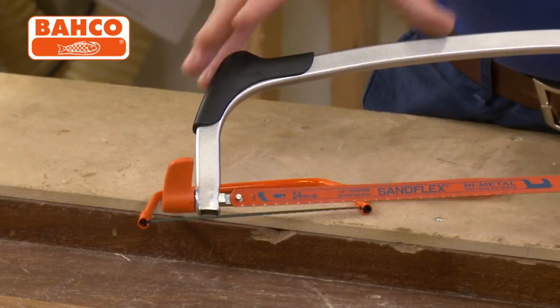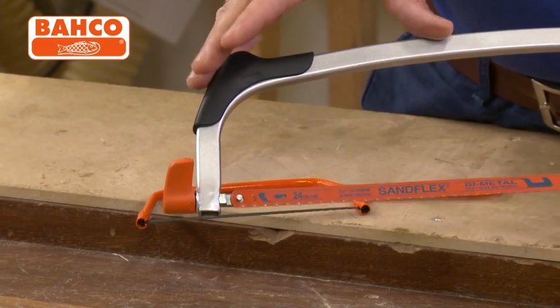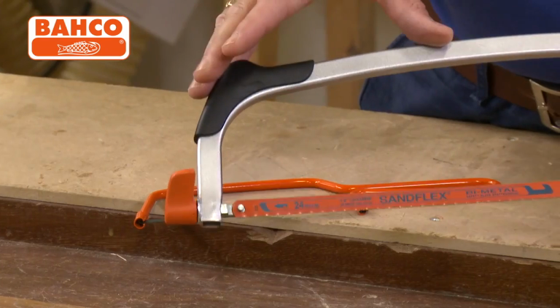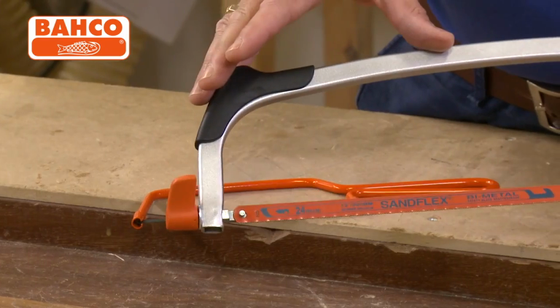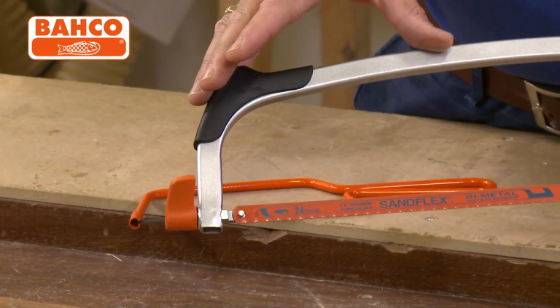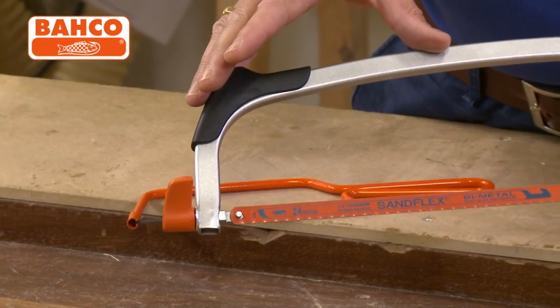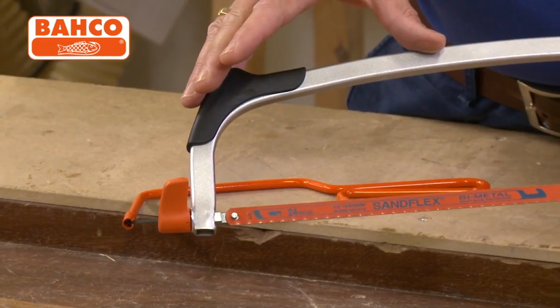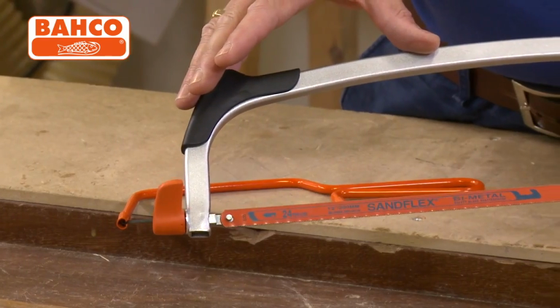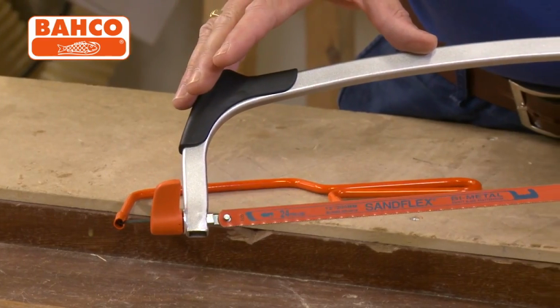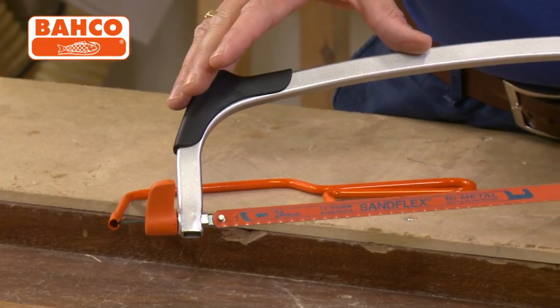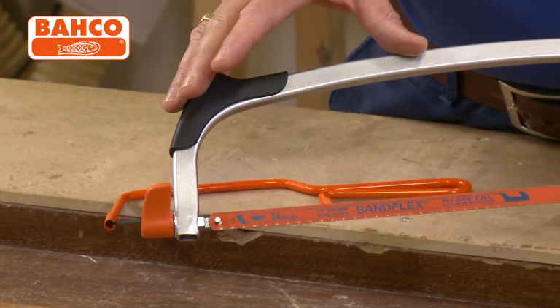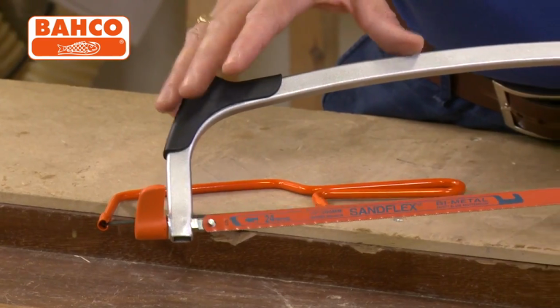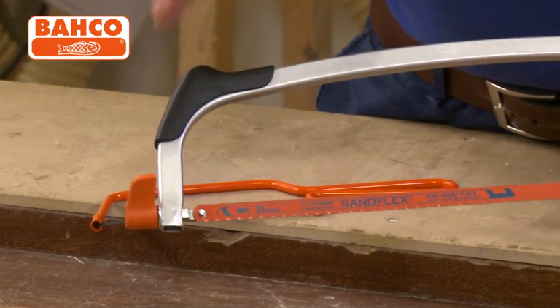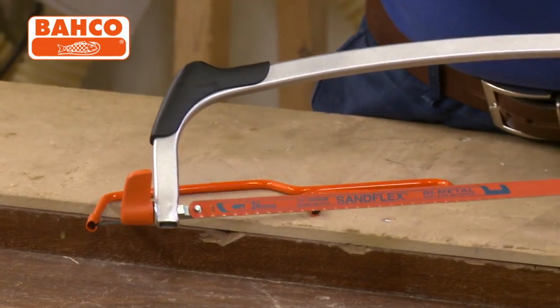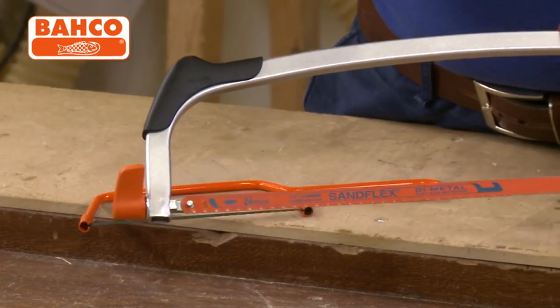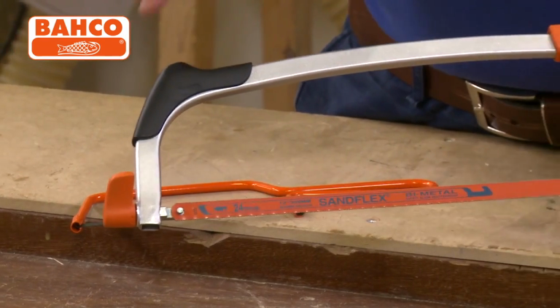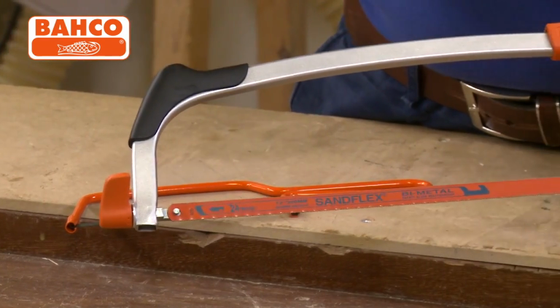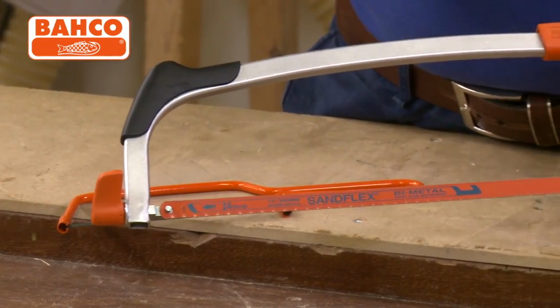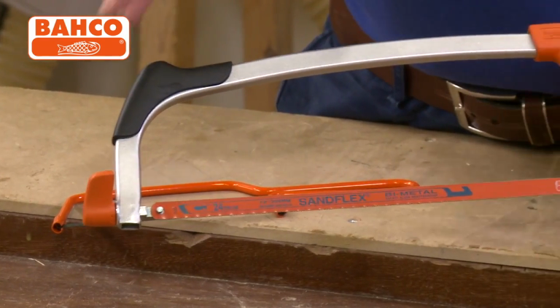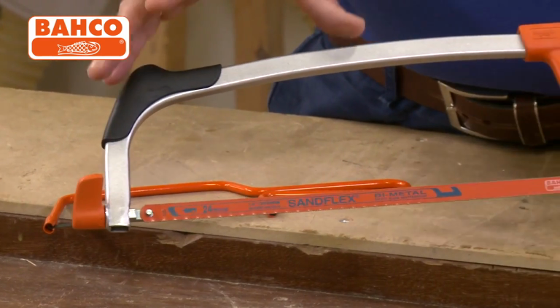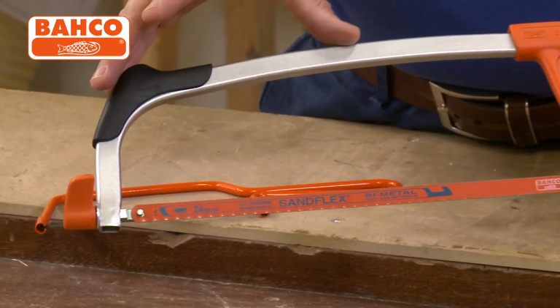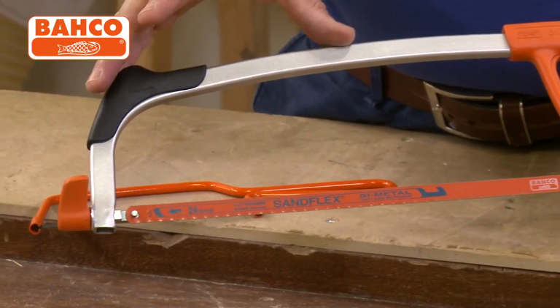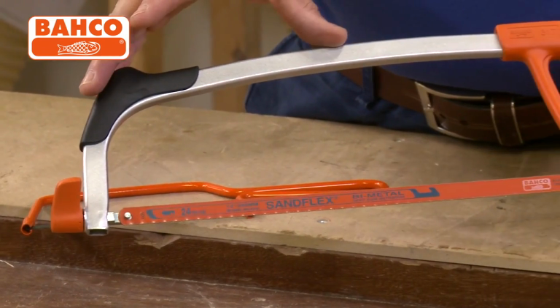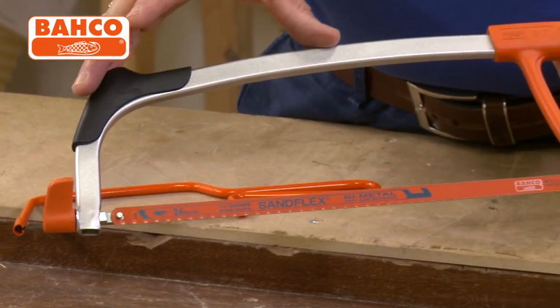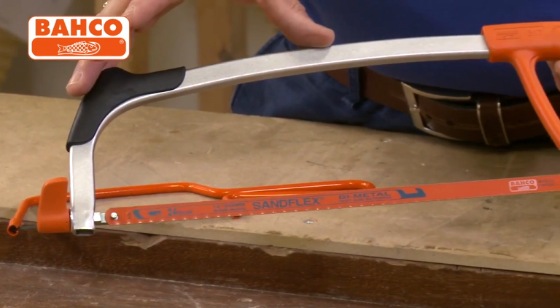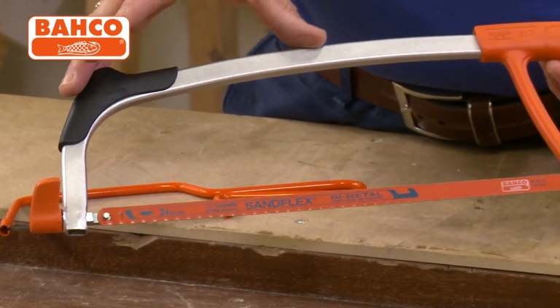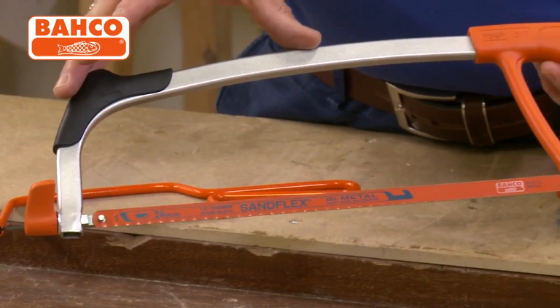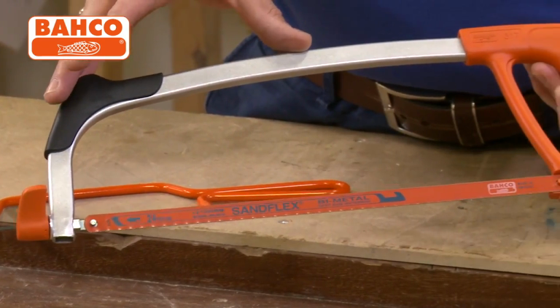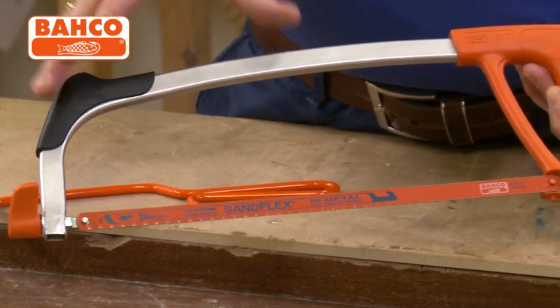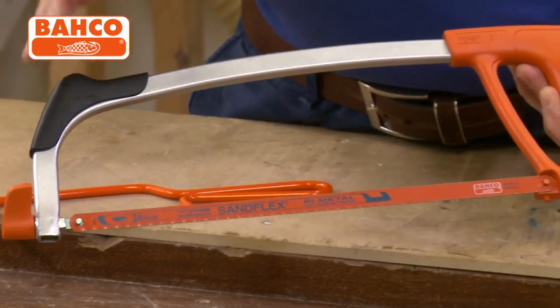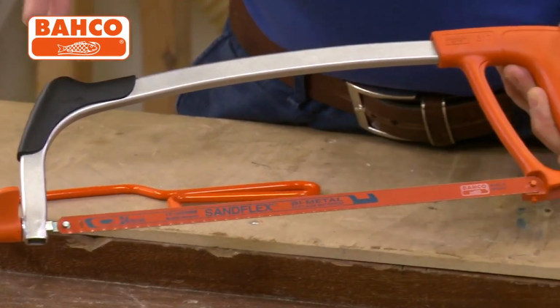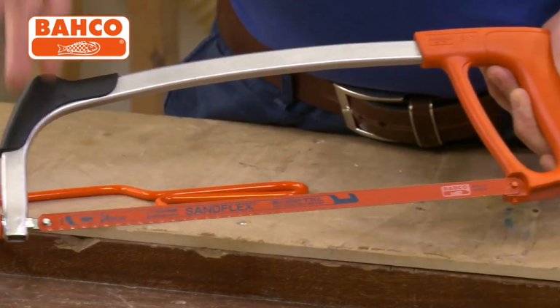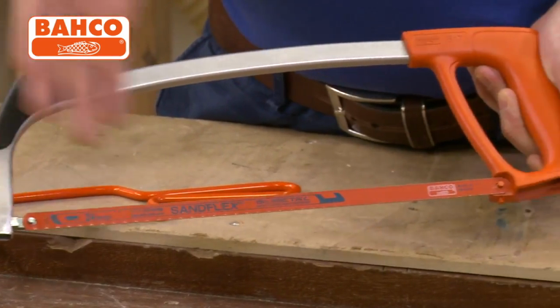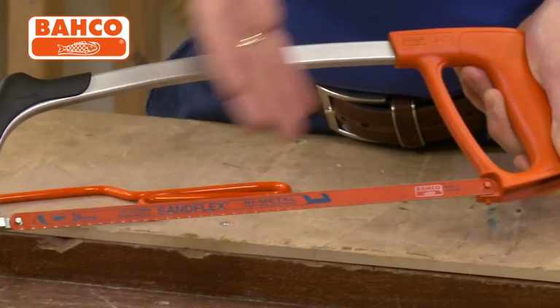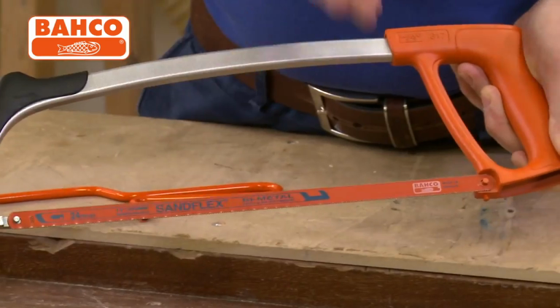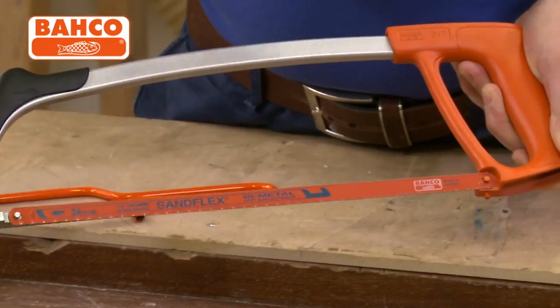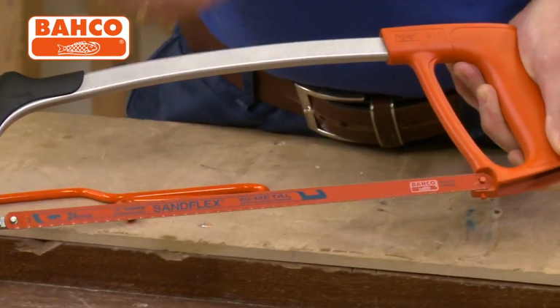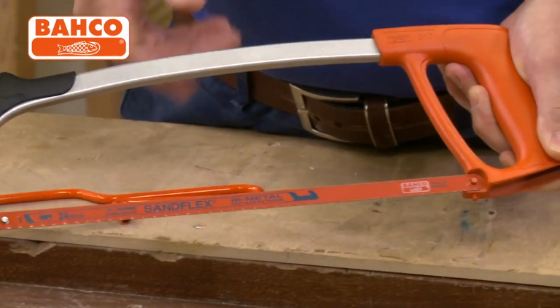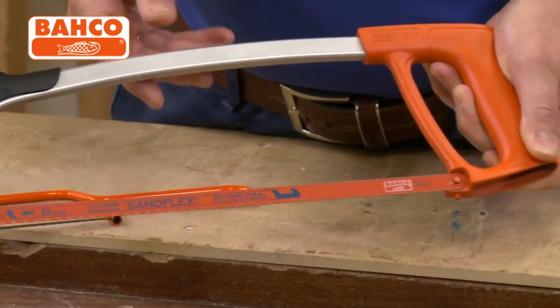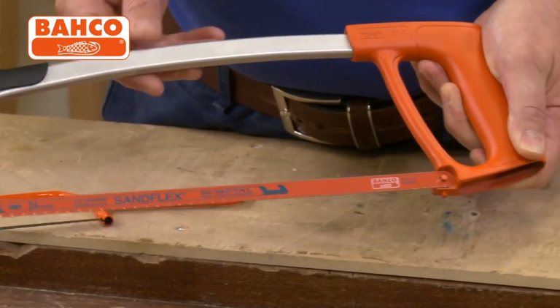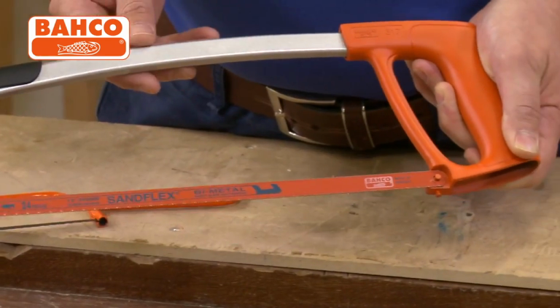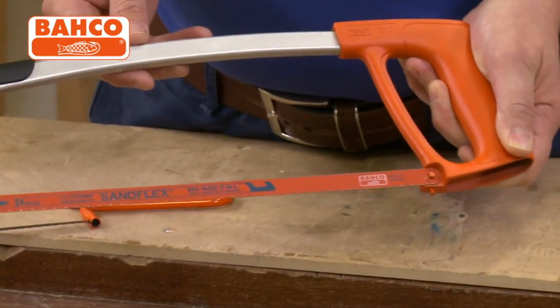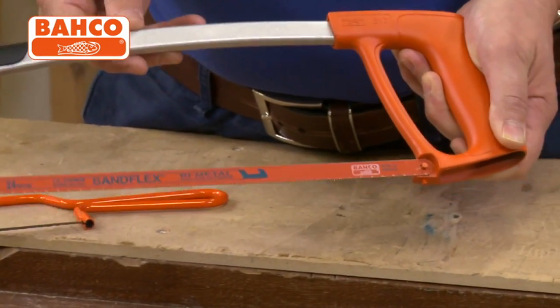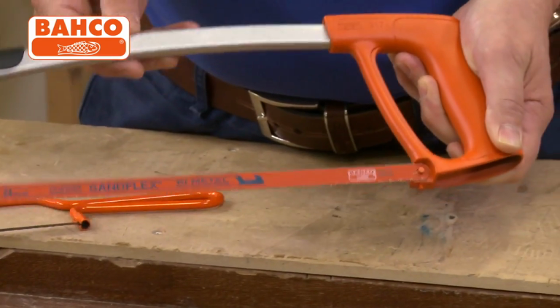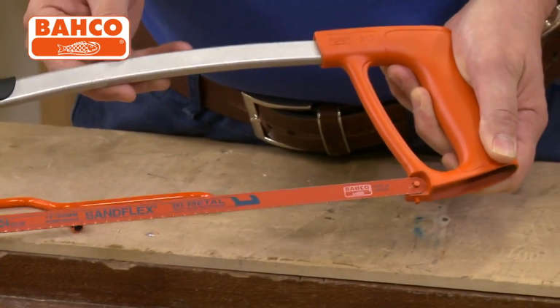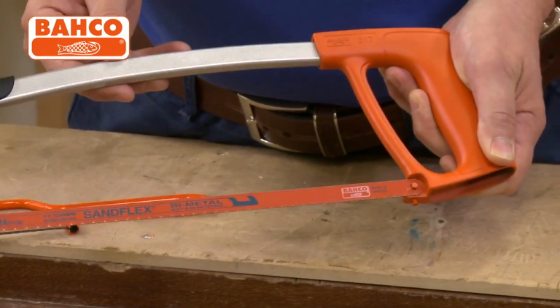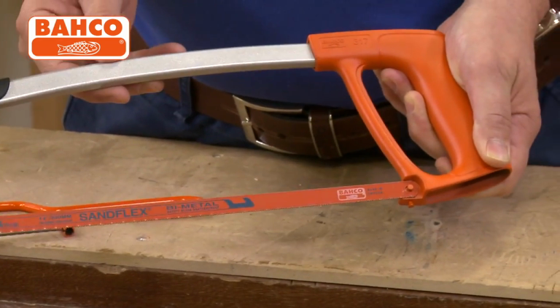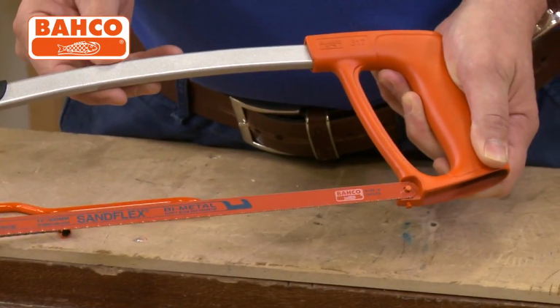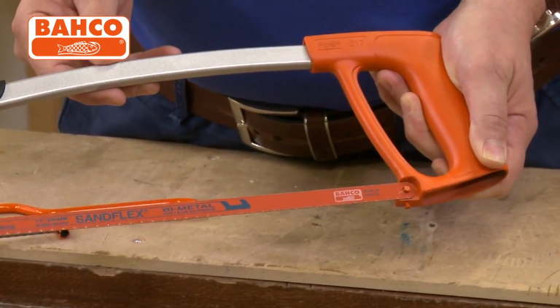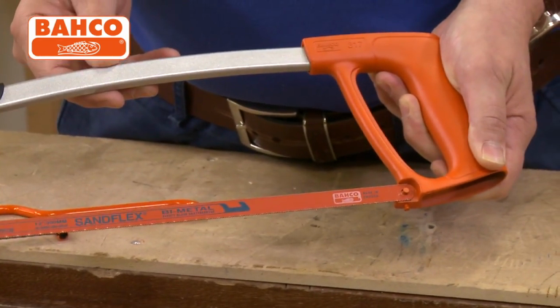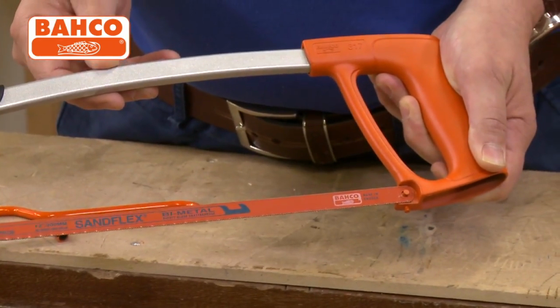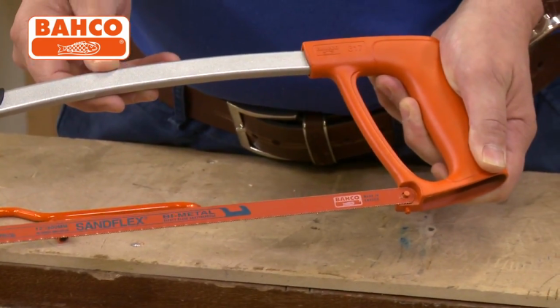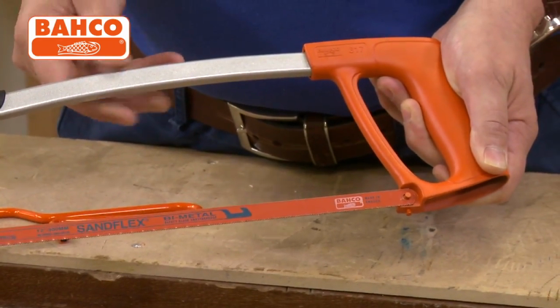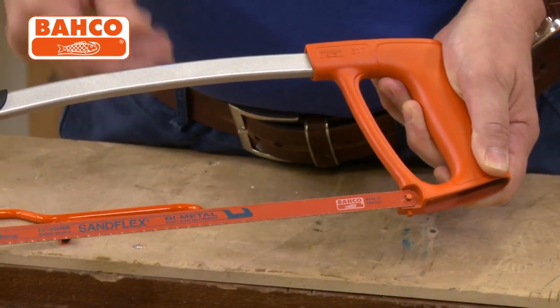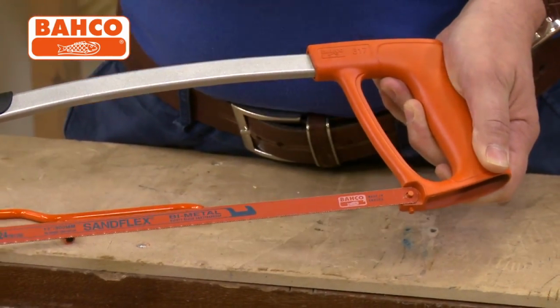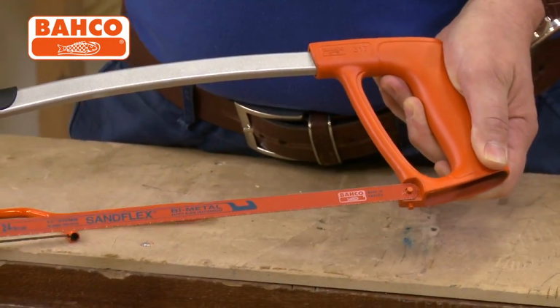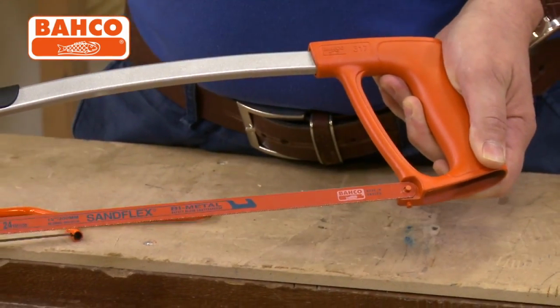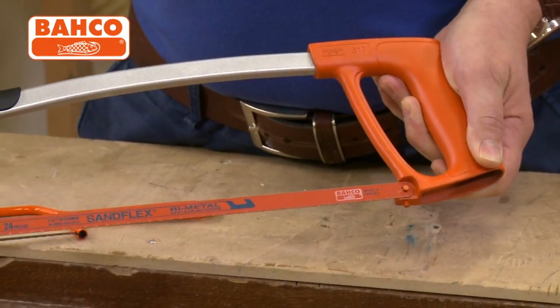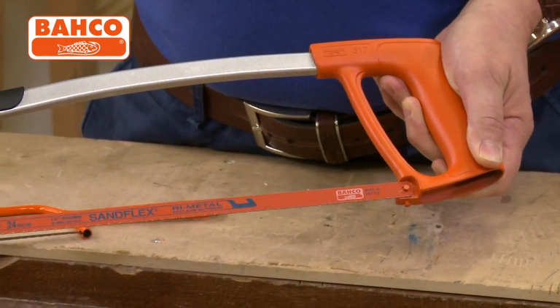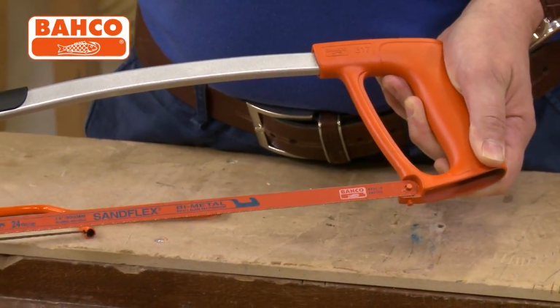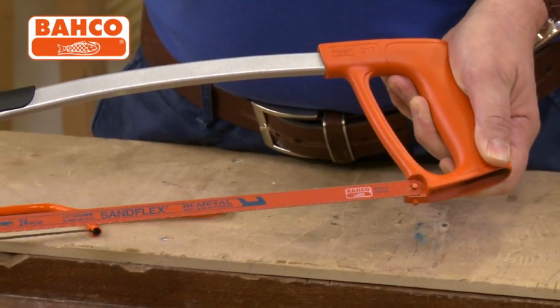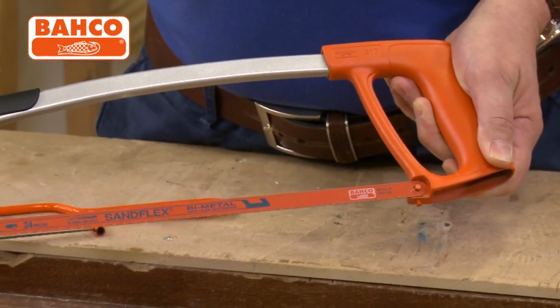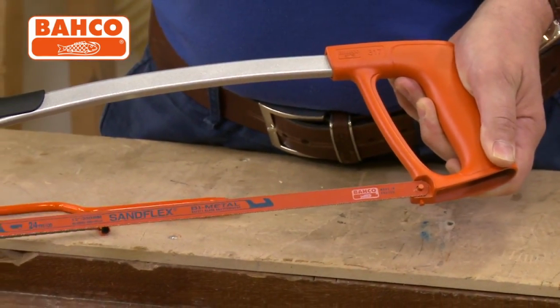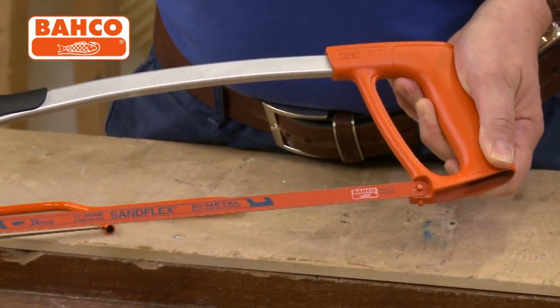Barco branding on it which means it's top quality every time, and as we said, supplied with a 24 TPI Sandflex blade.